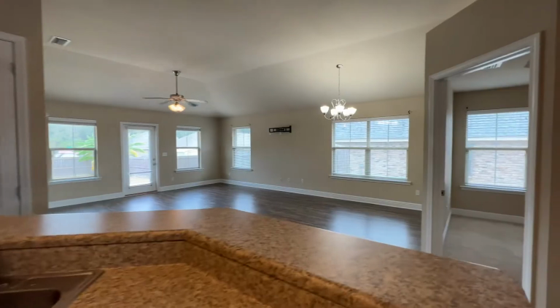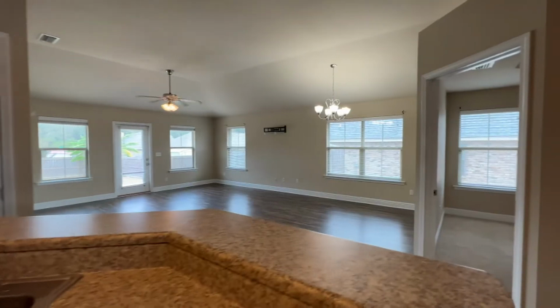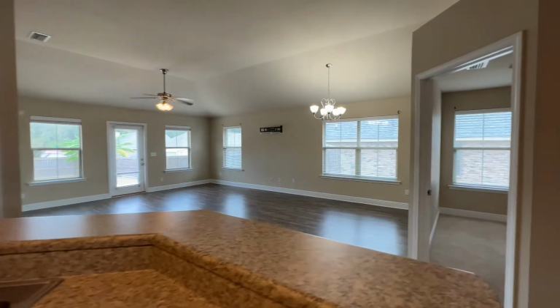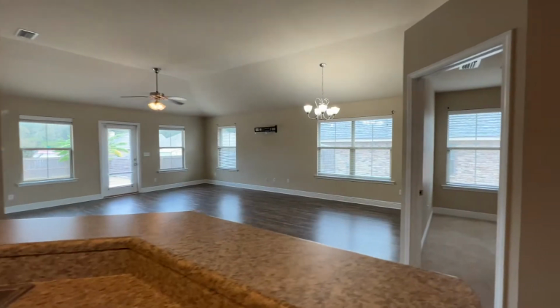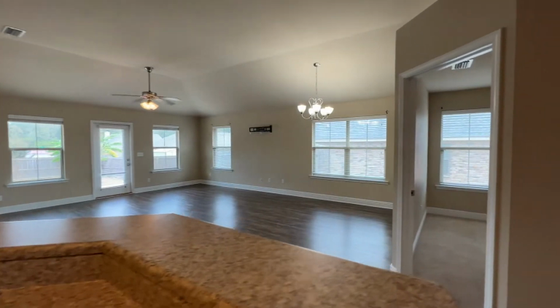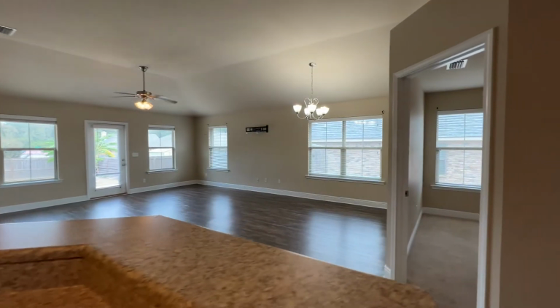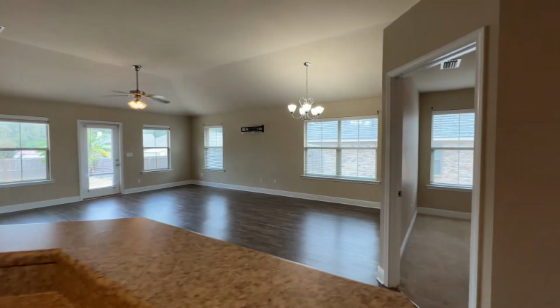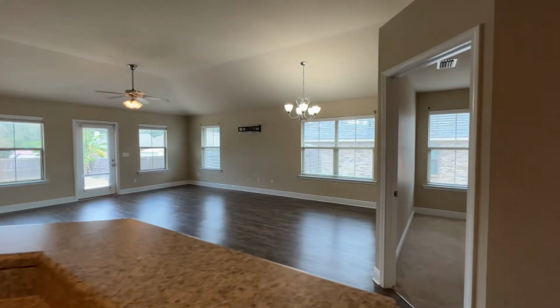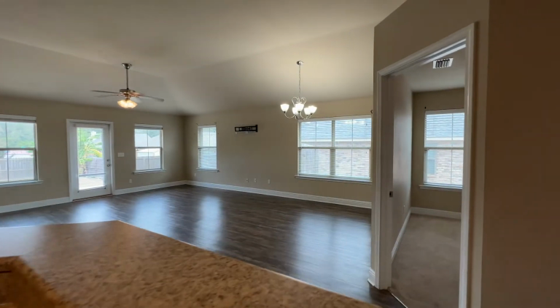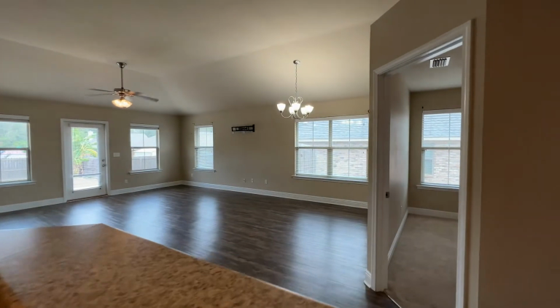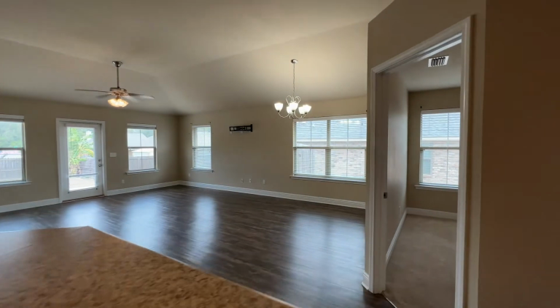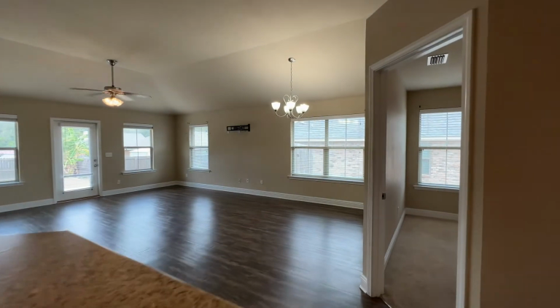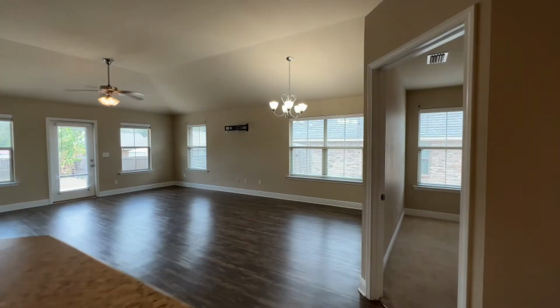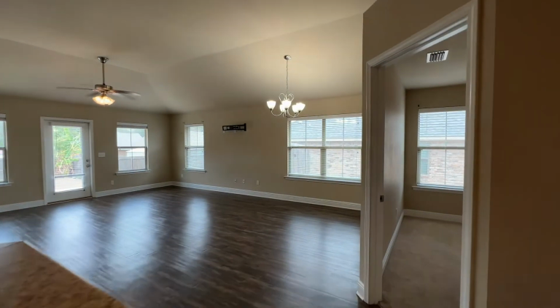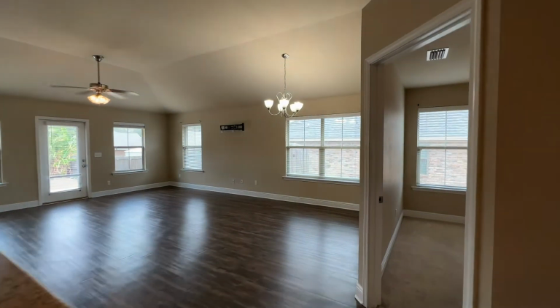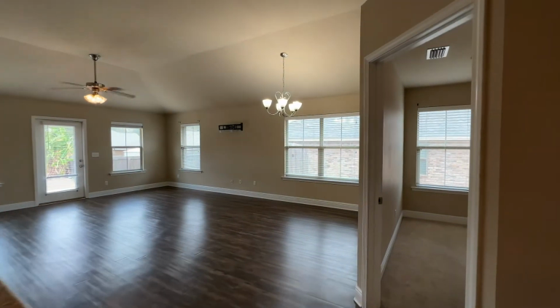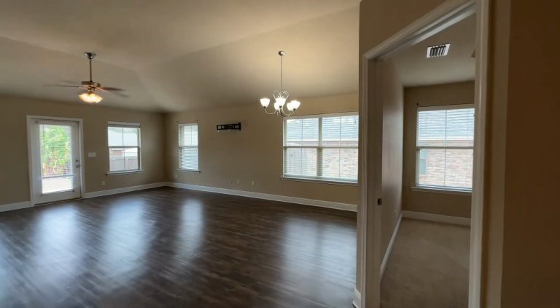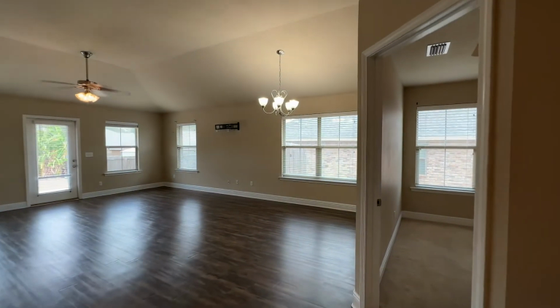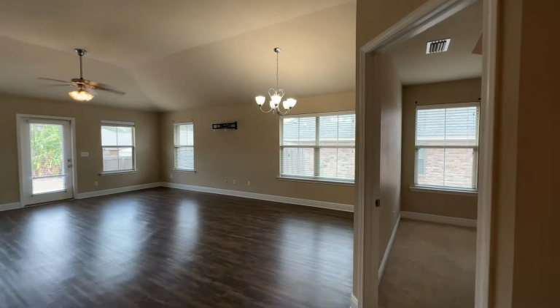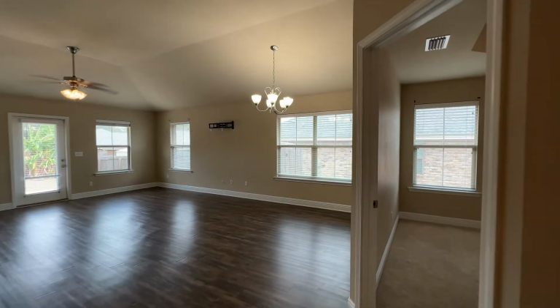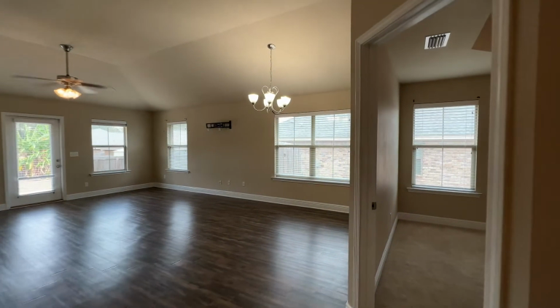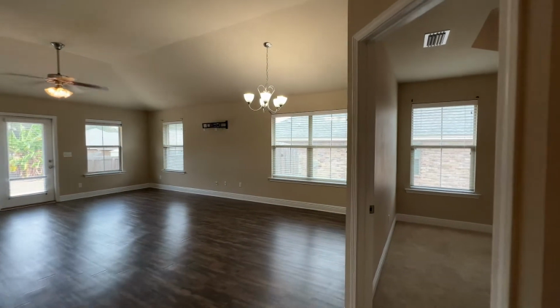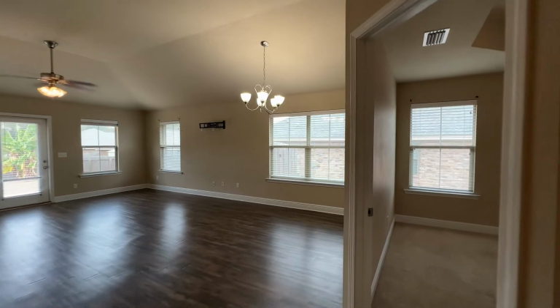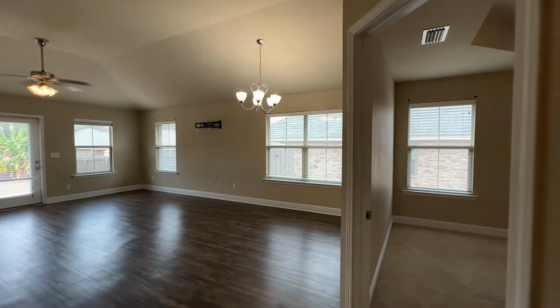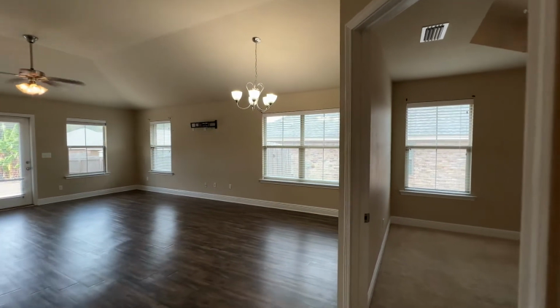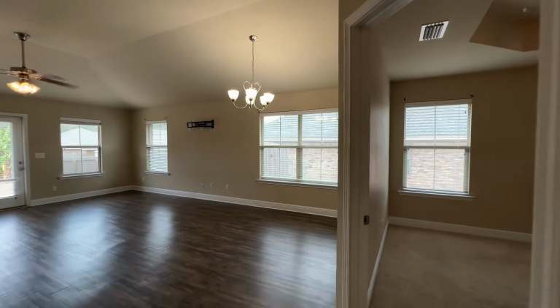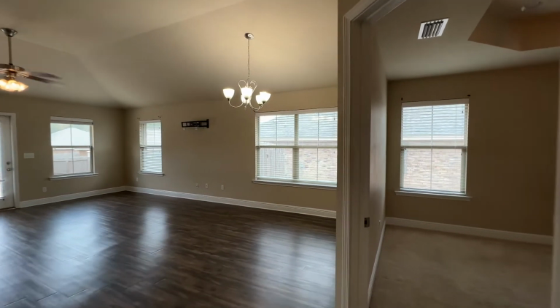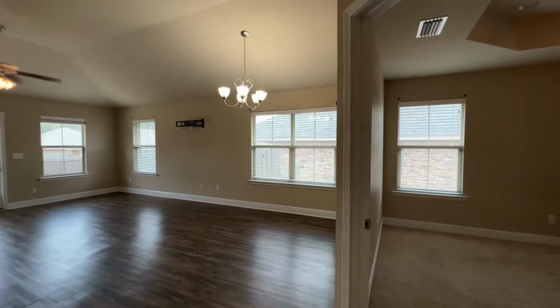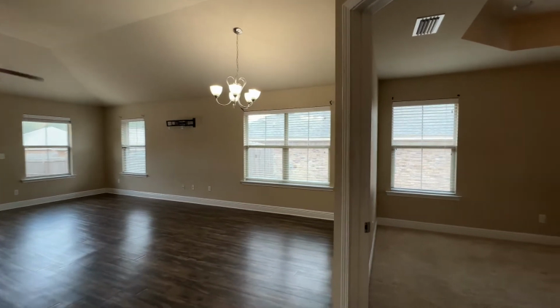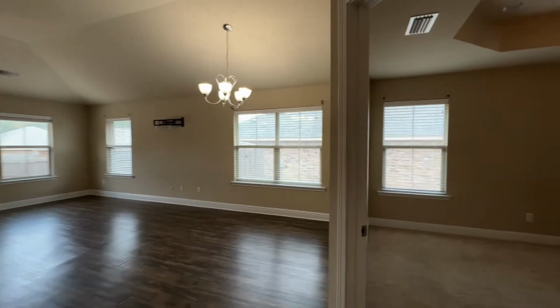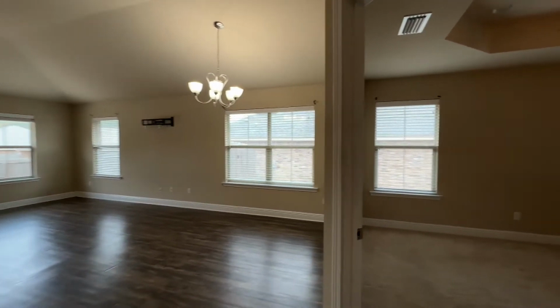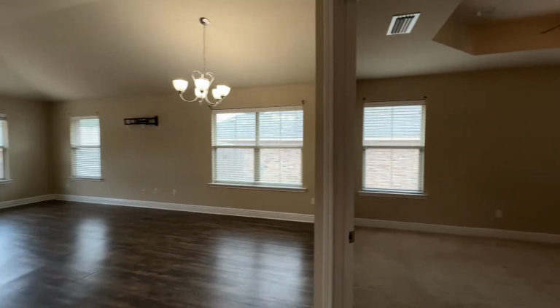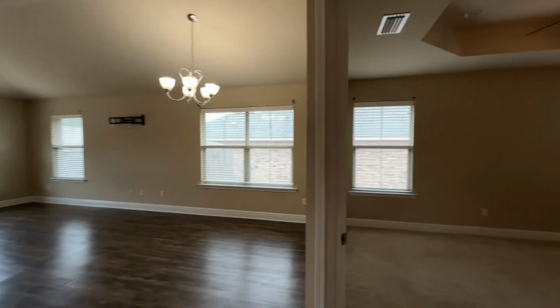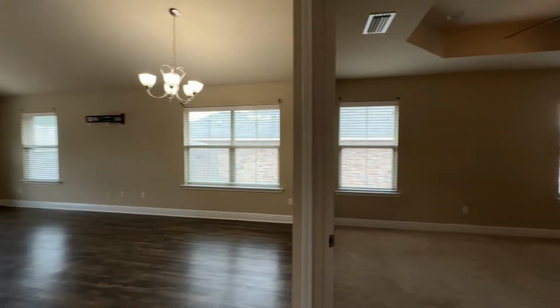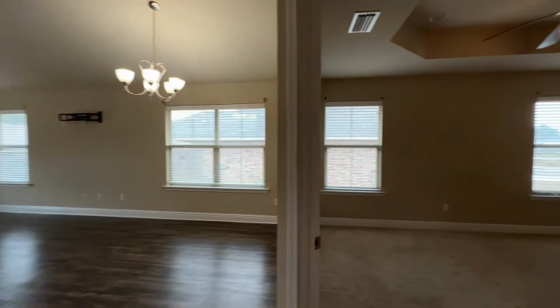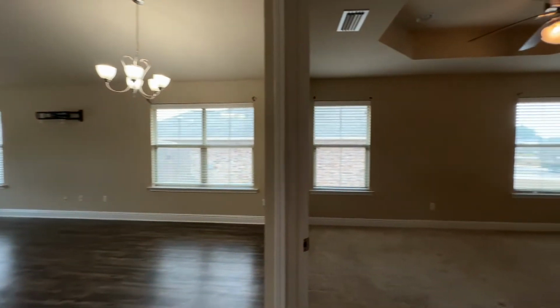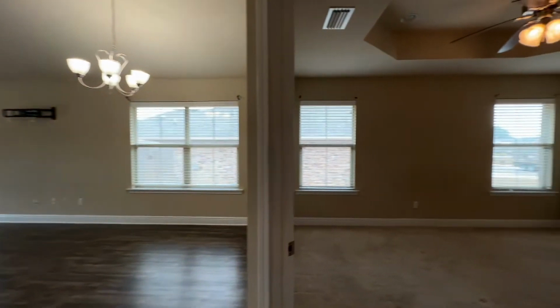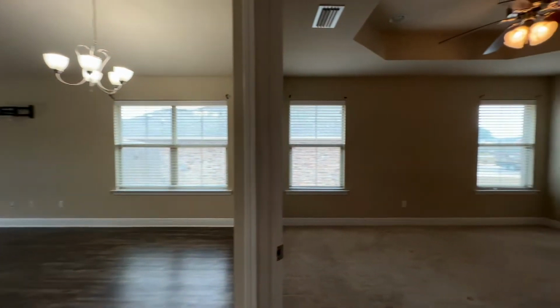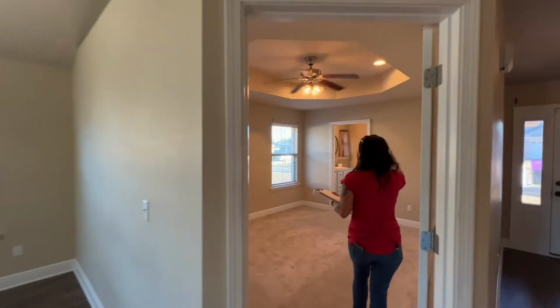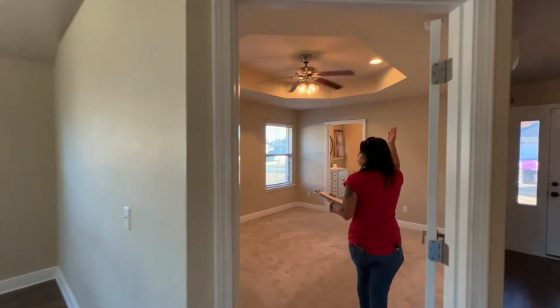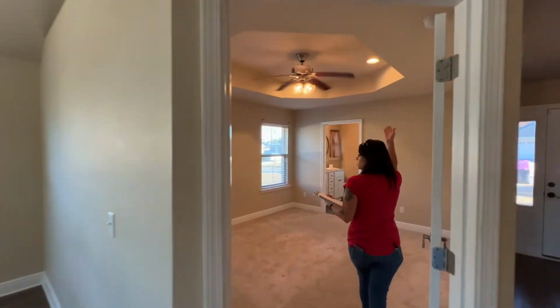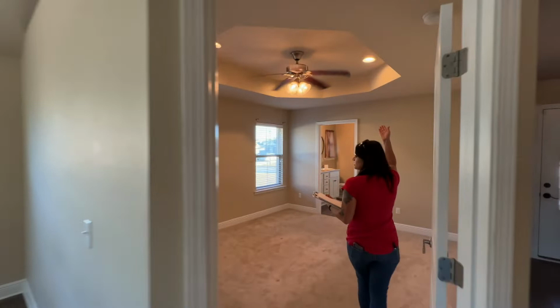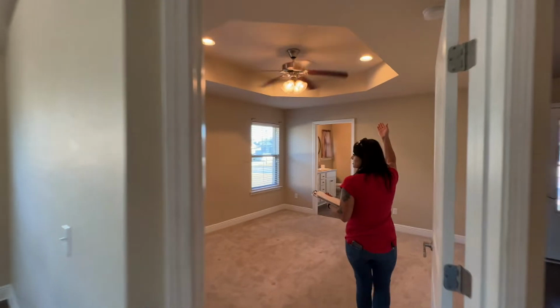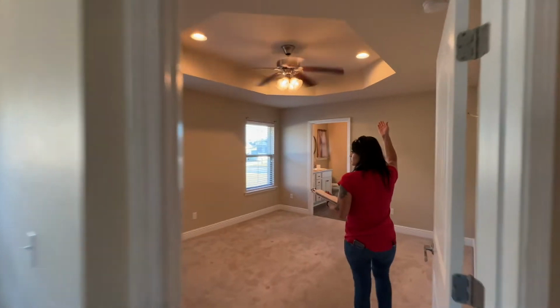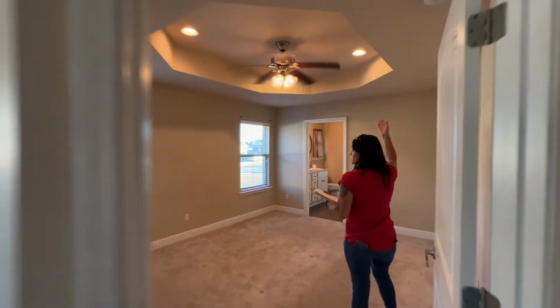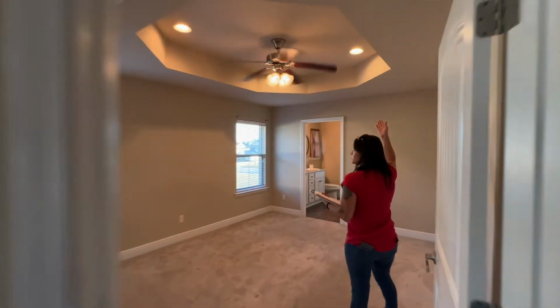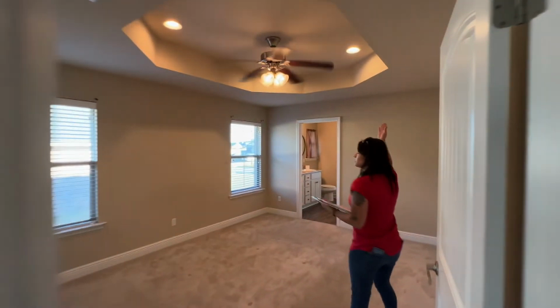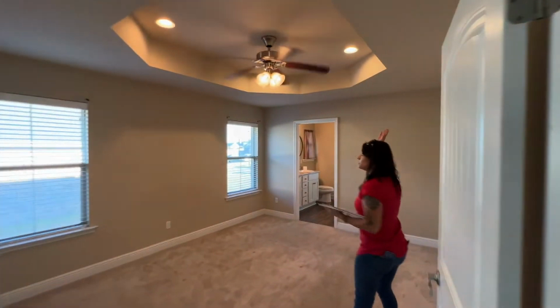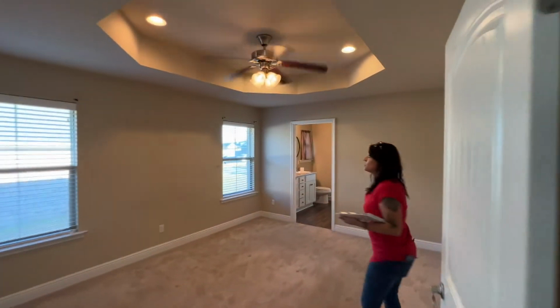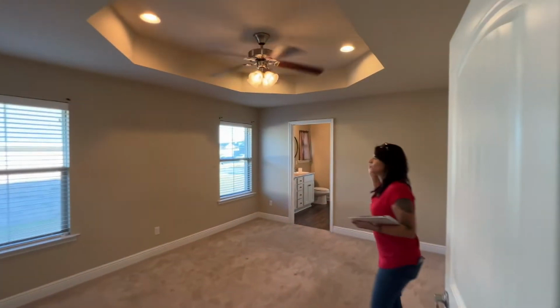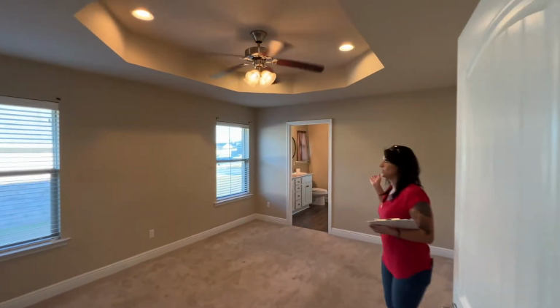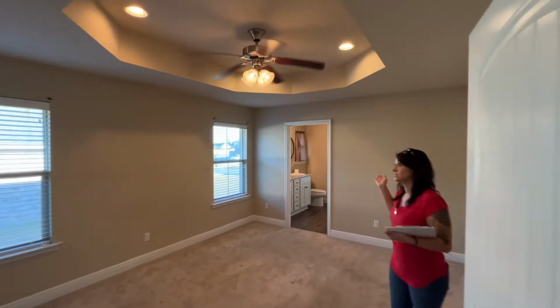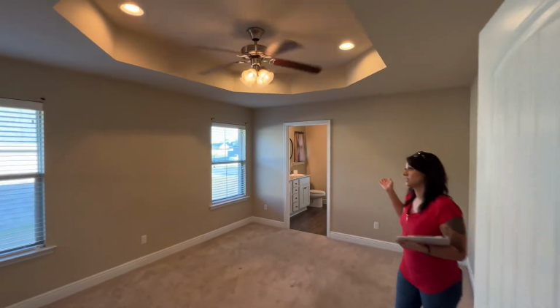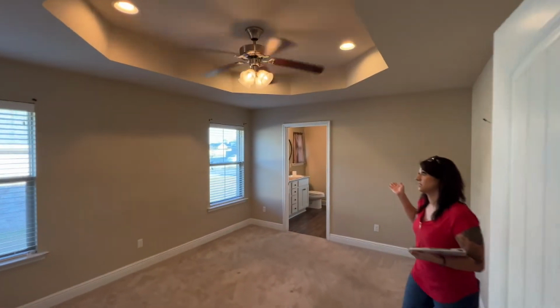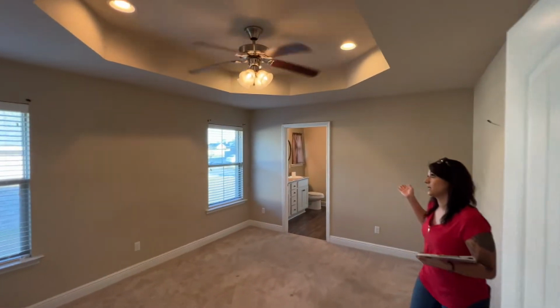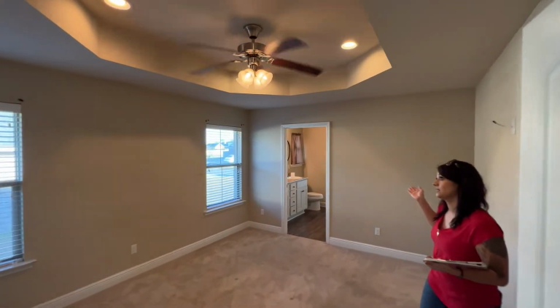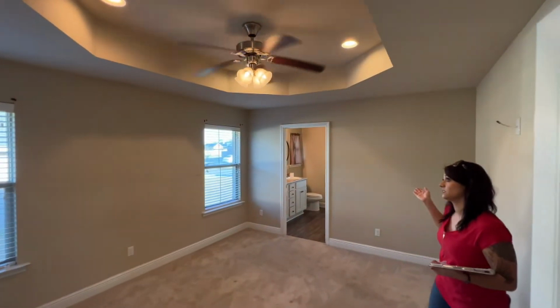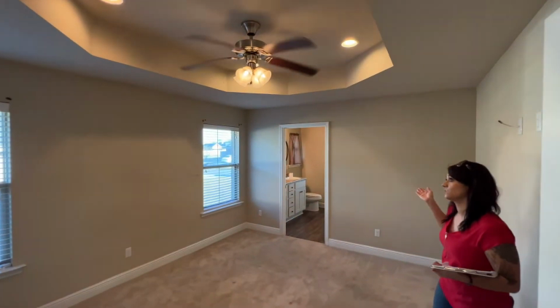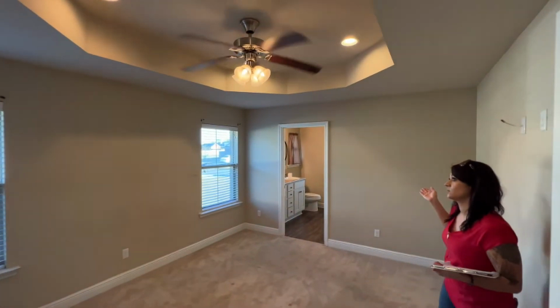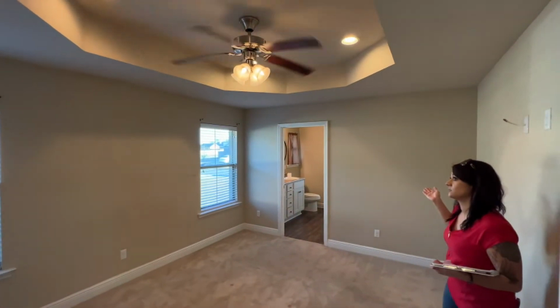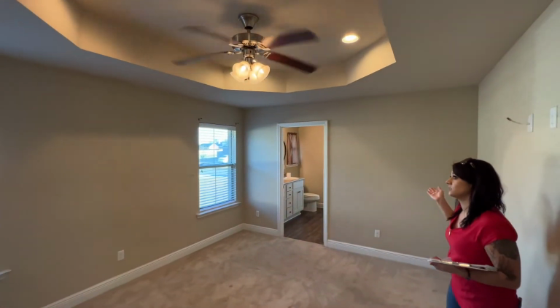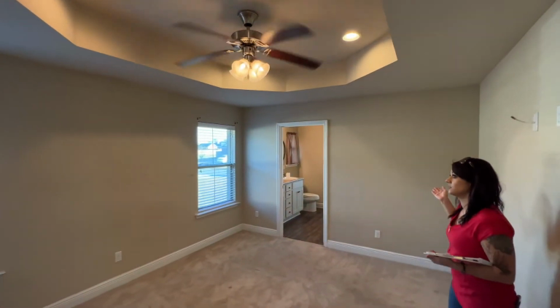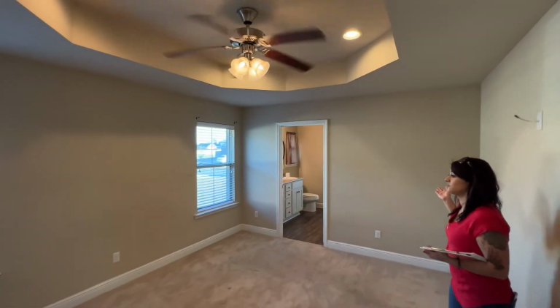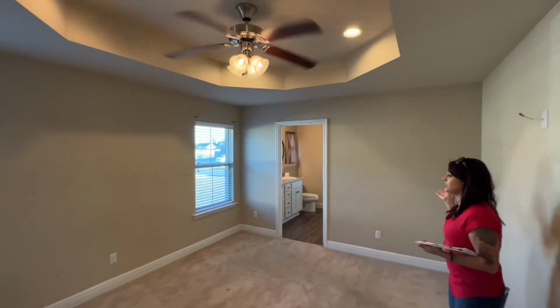The primary bedroom is an offset floor plan. You have great space, tray ceiling, recessed lights, as well as a ceiling fan.